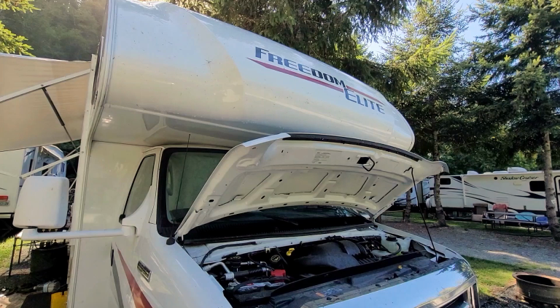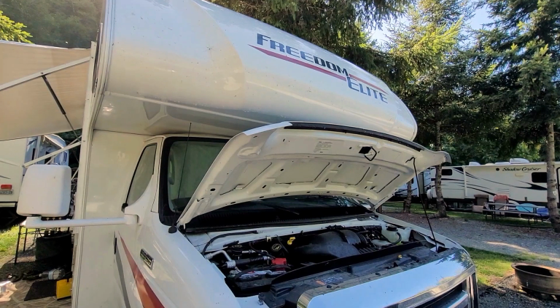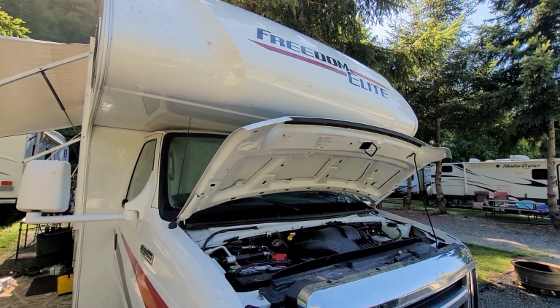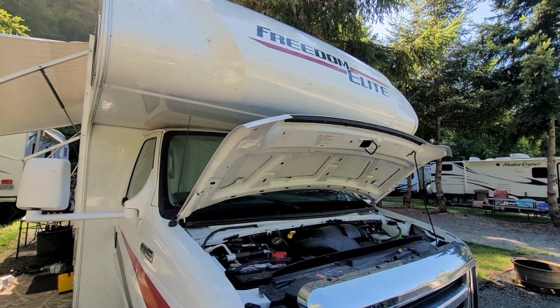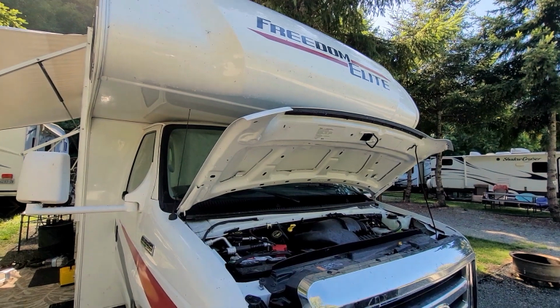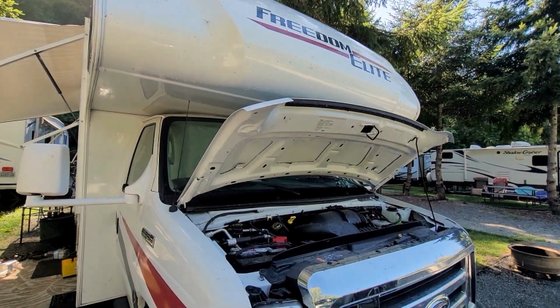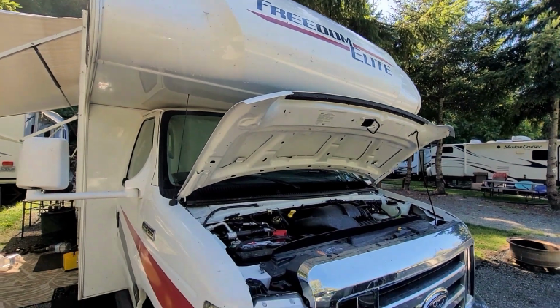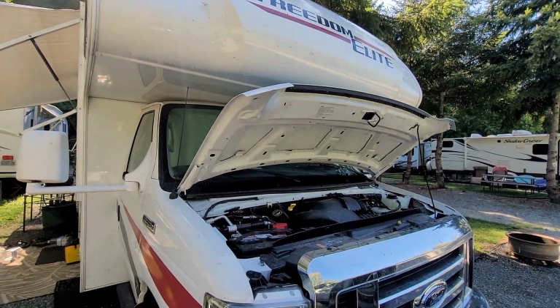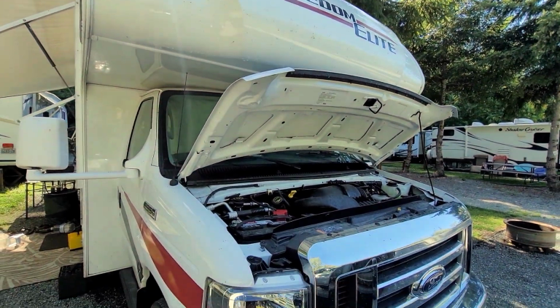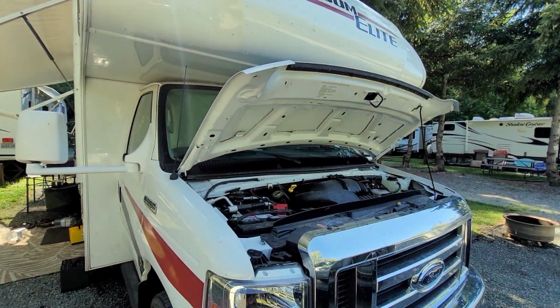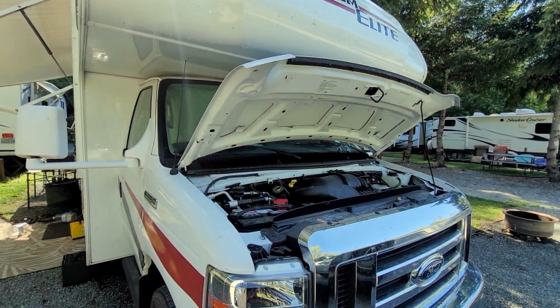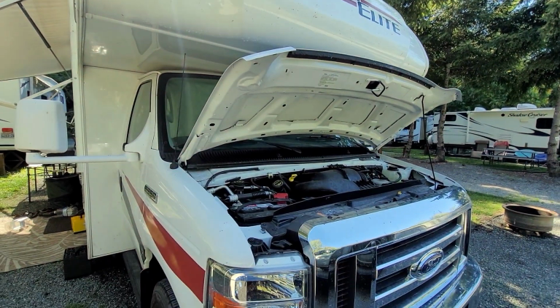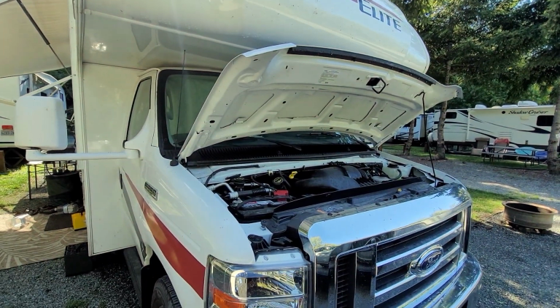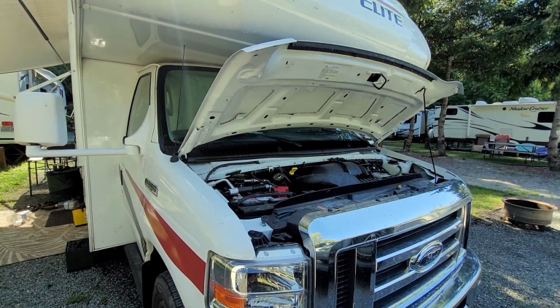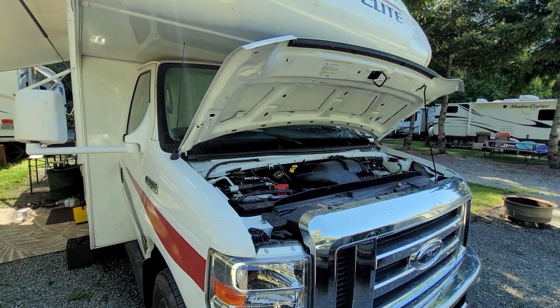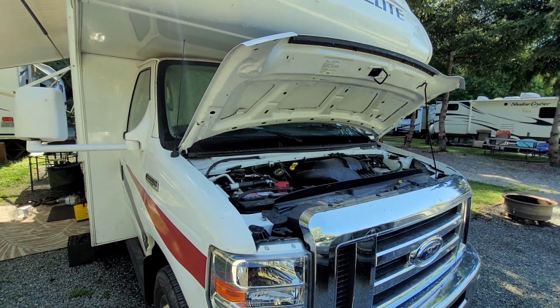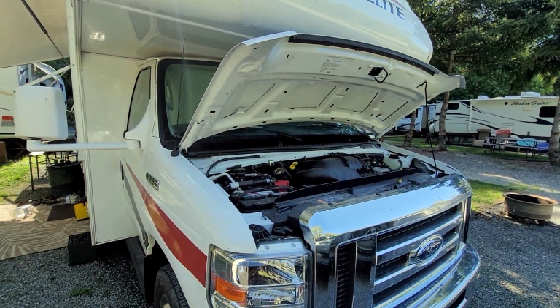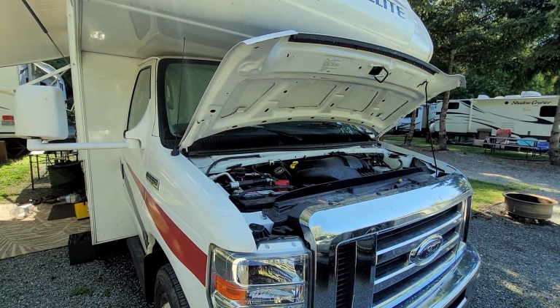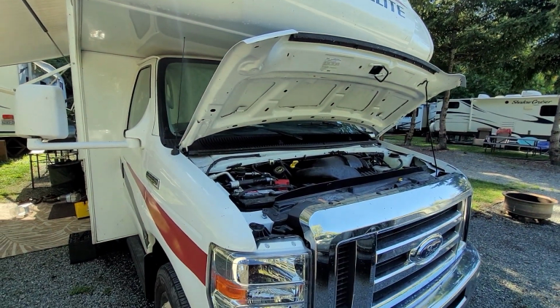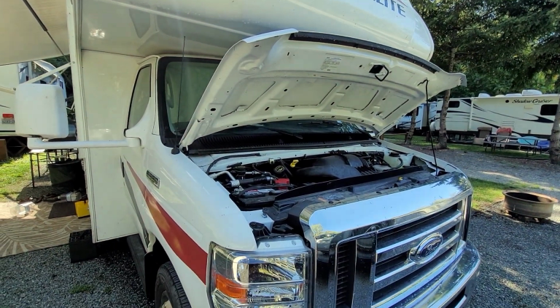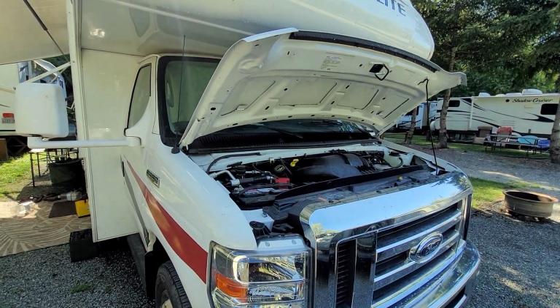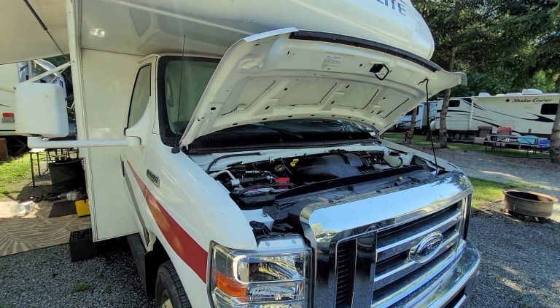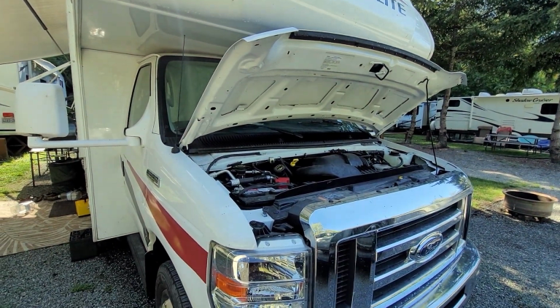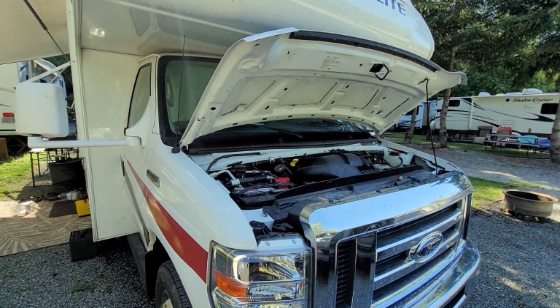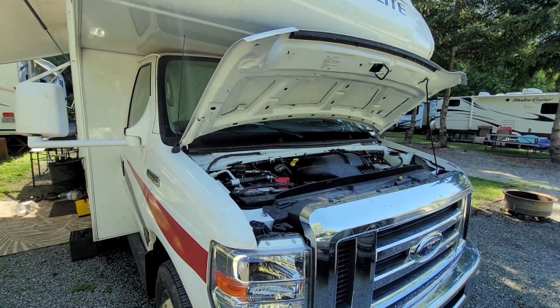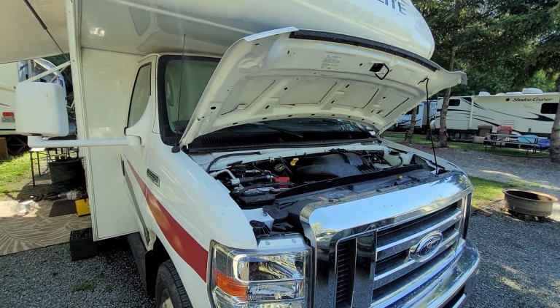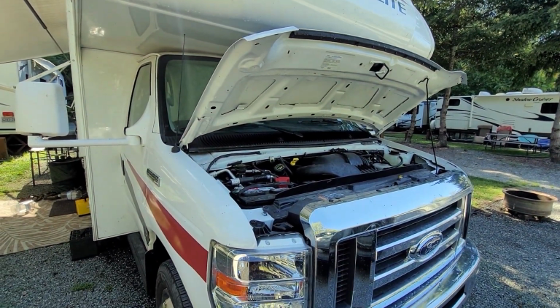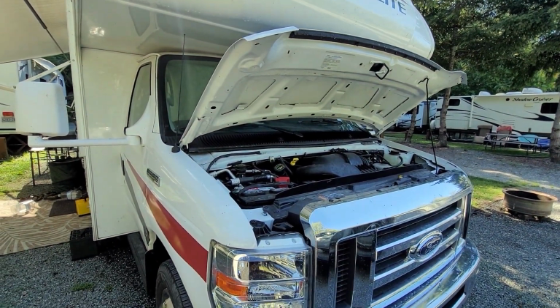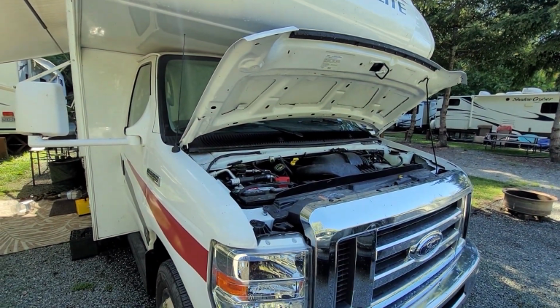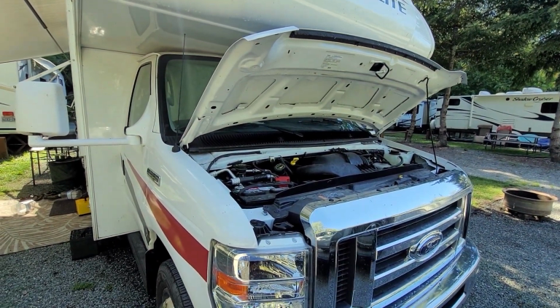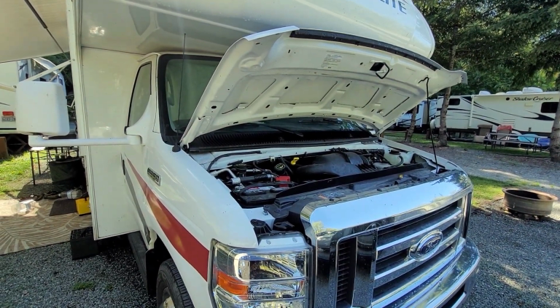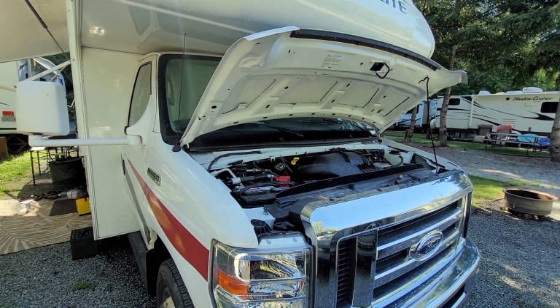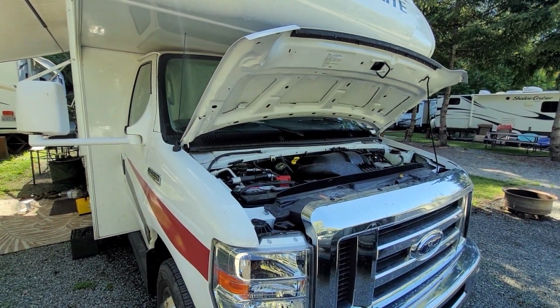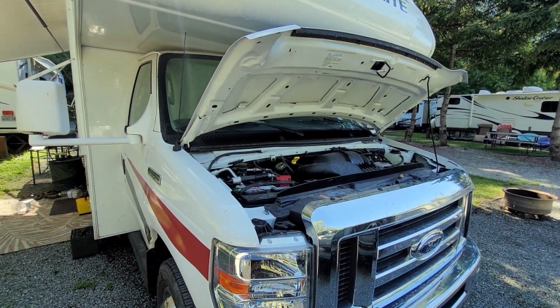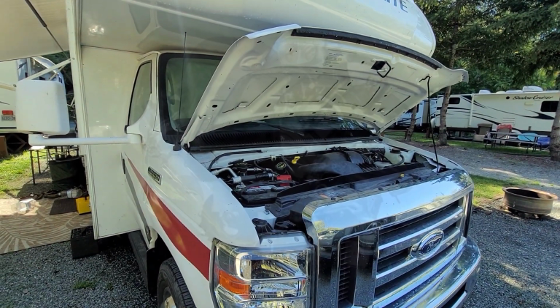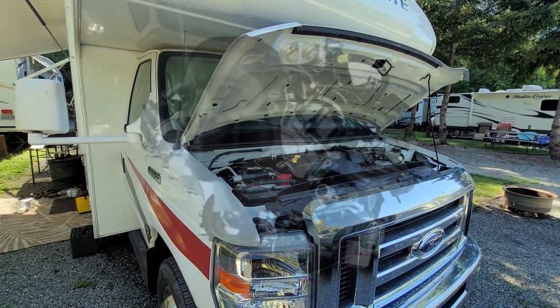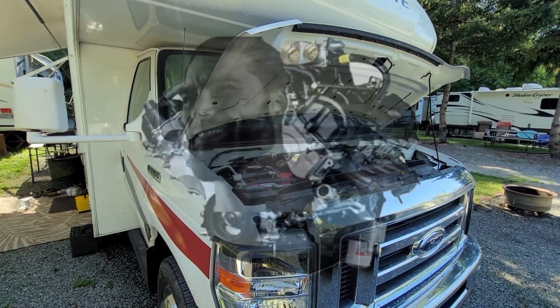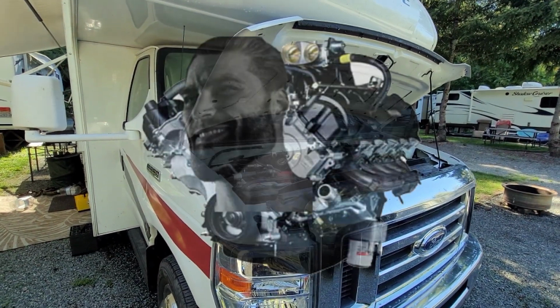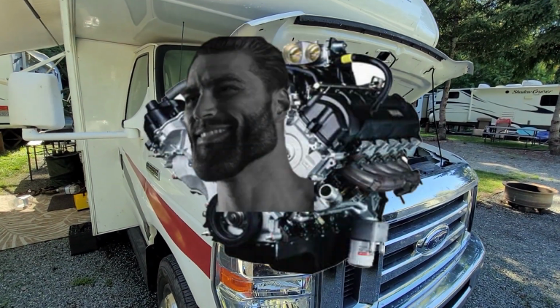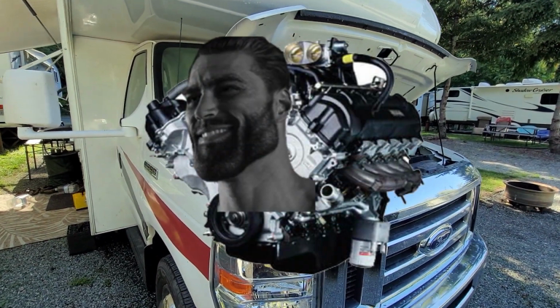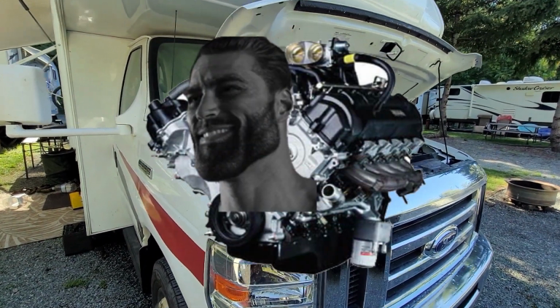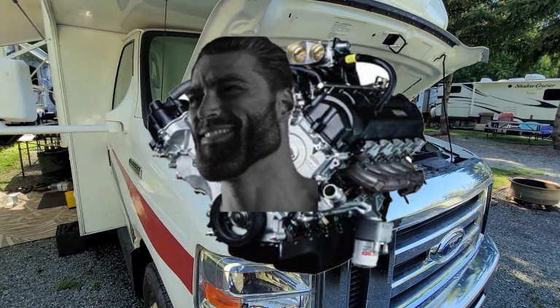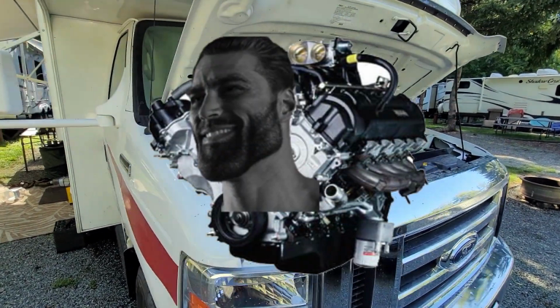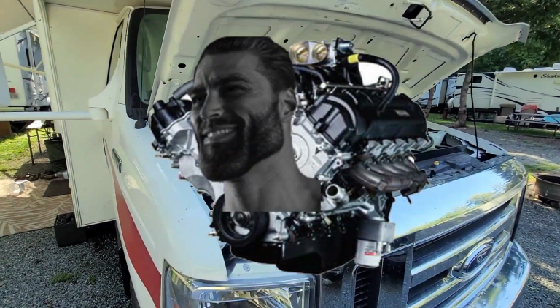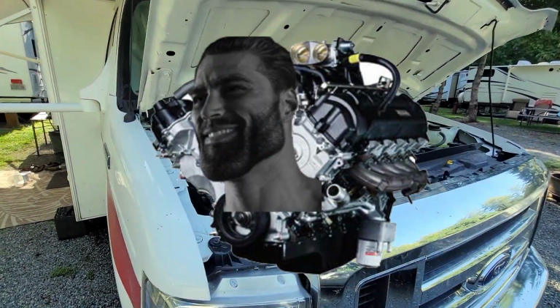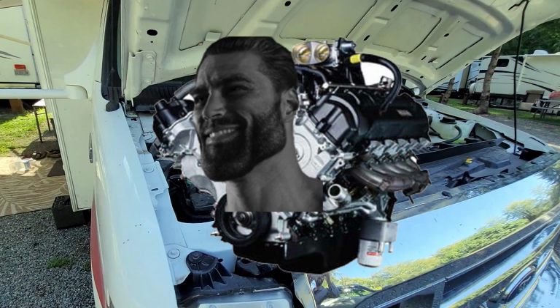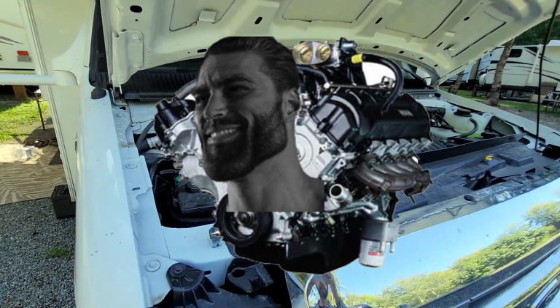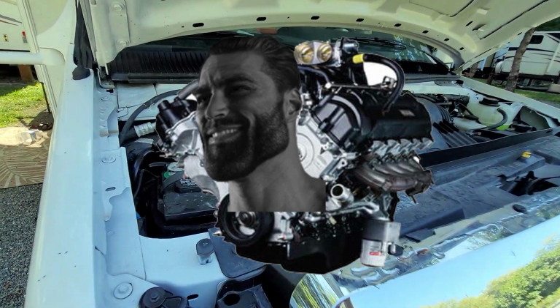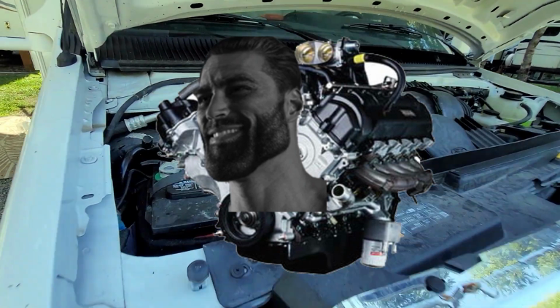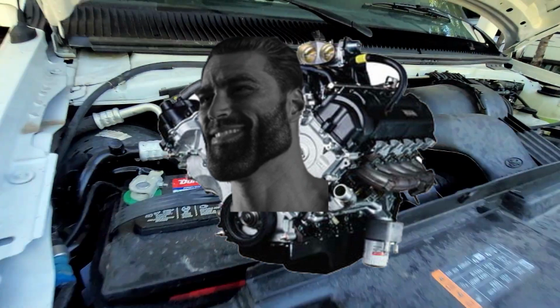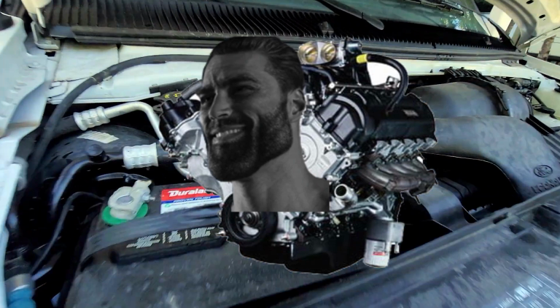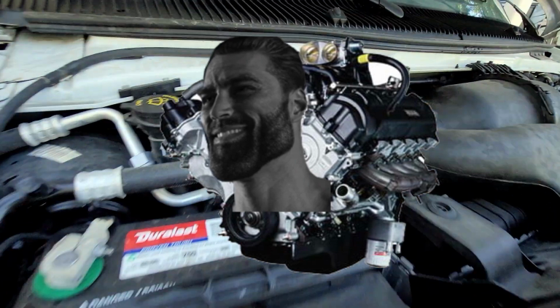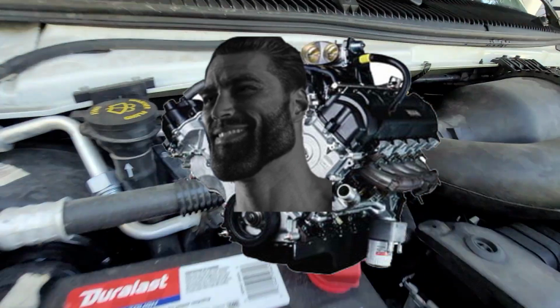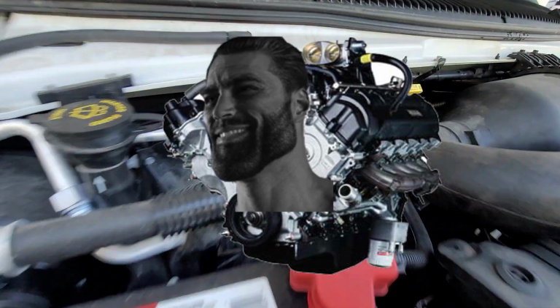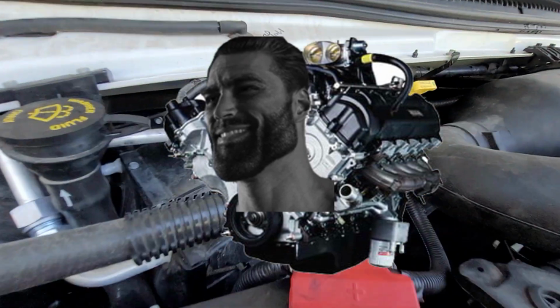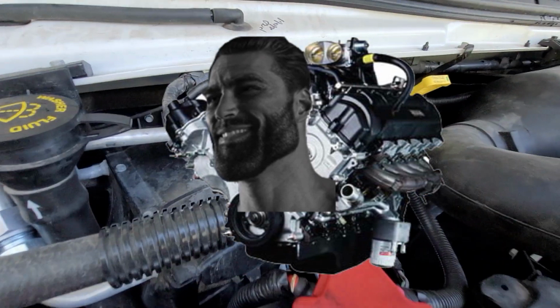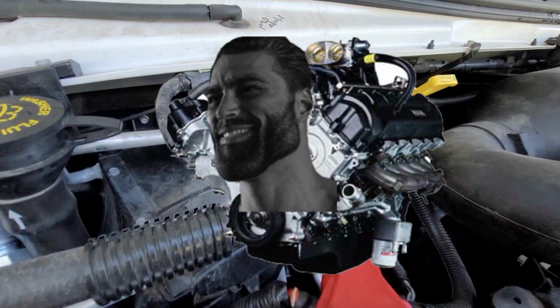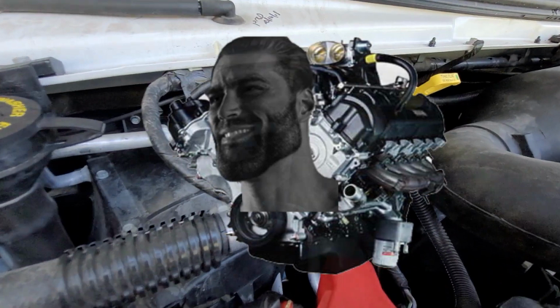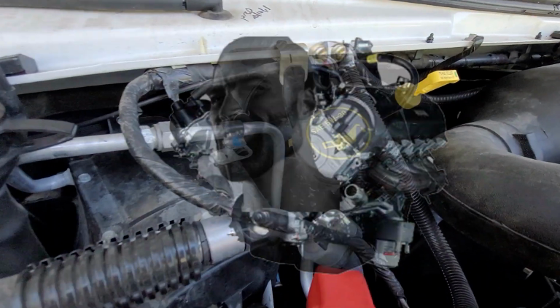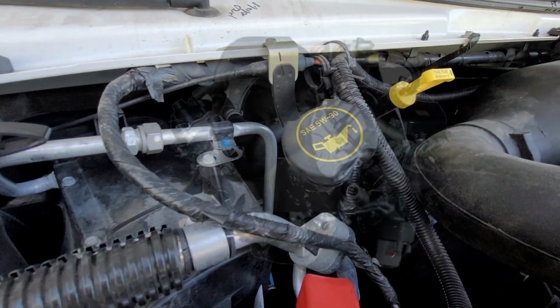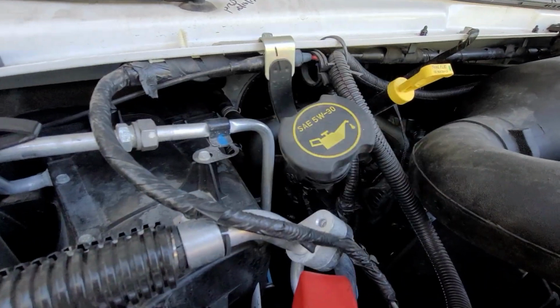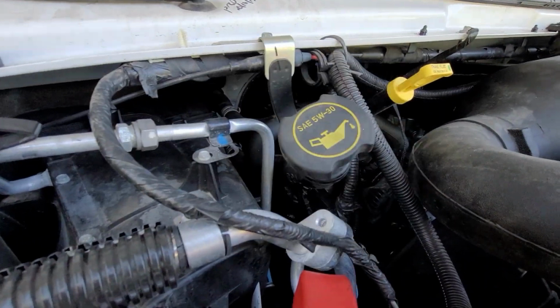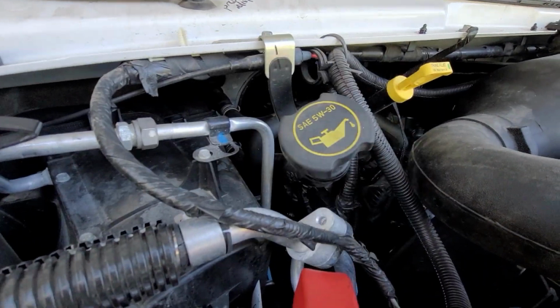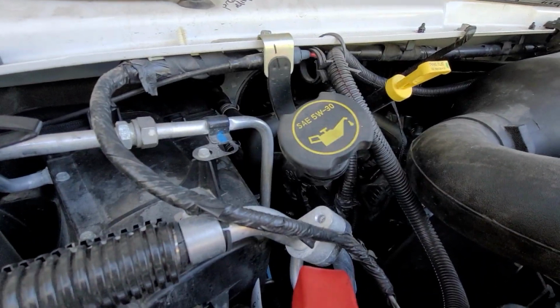Today I'll be changing the oil in my Freedom Elite, which came with an absolute giga chad of an engine — the 6.8 liter Triton V10.